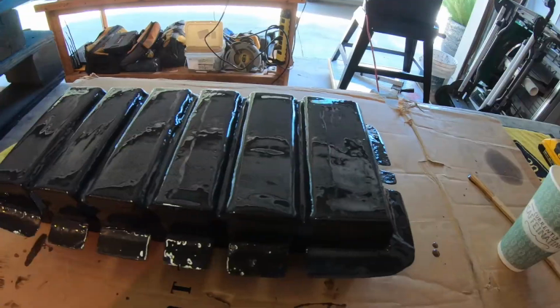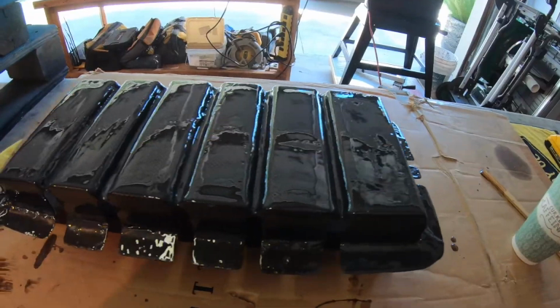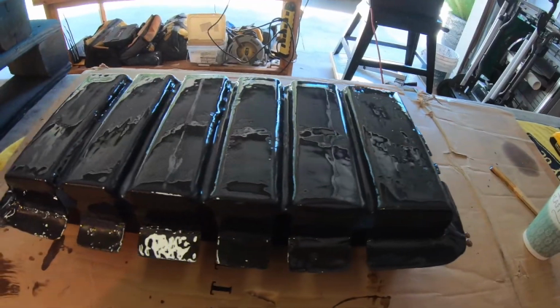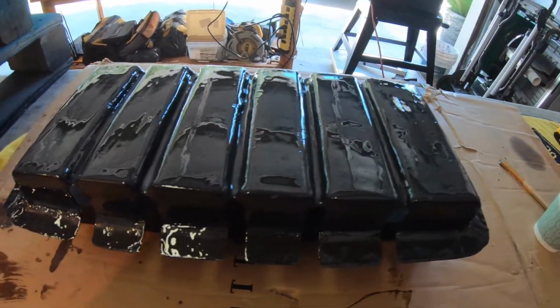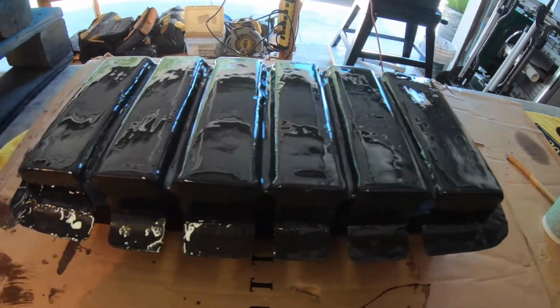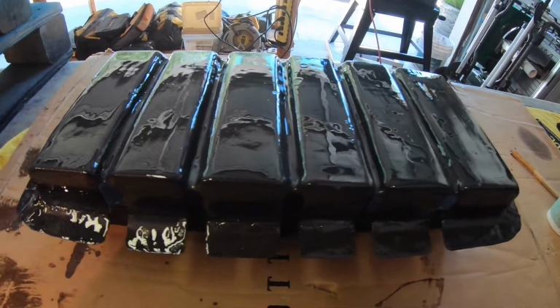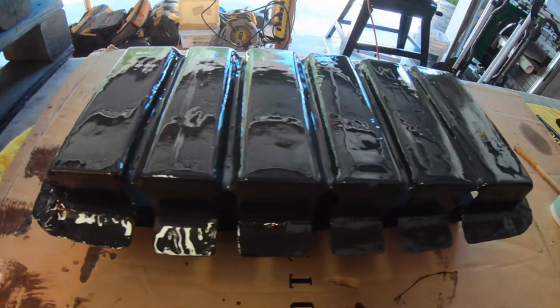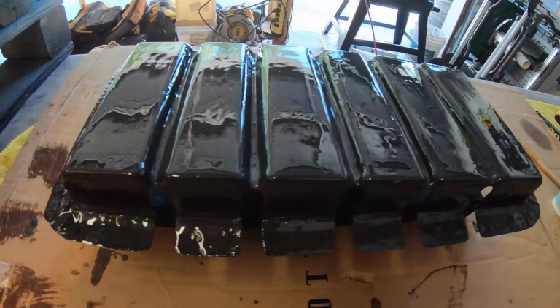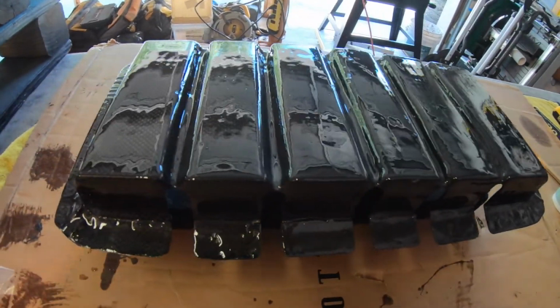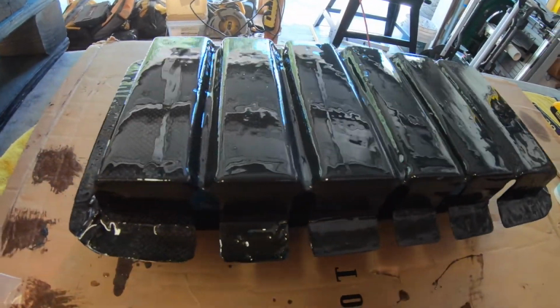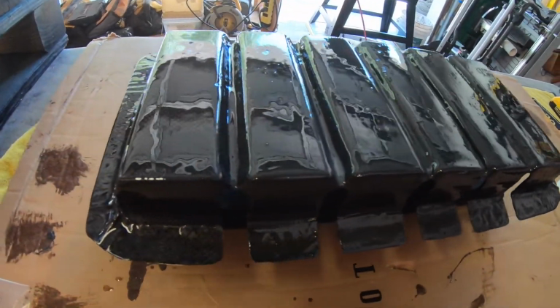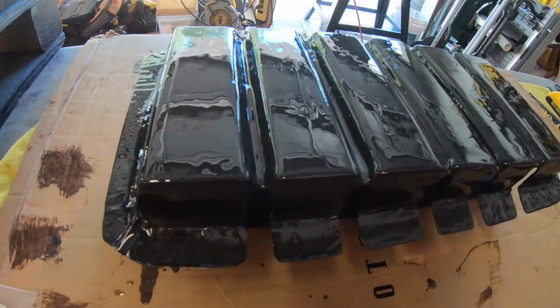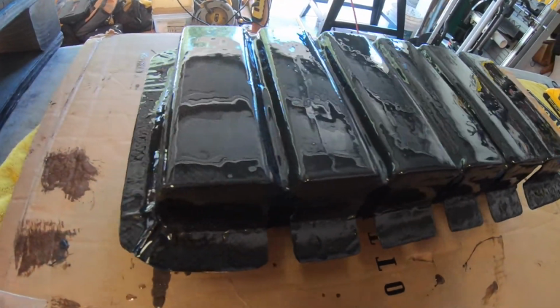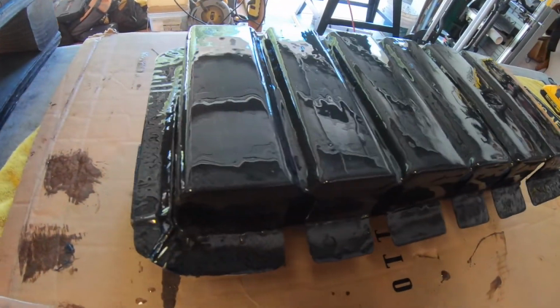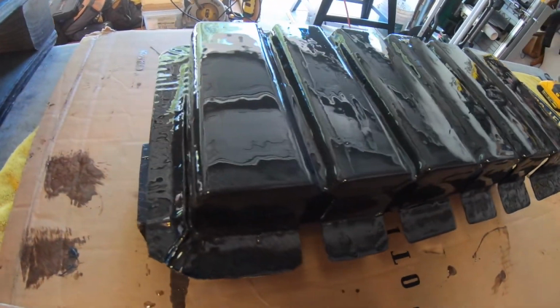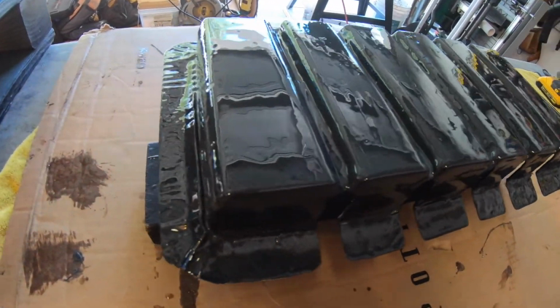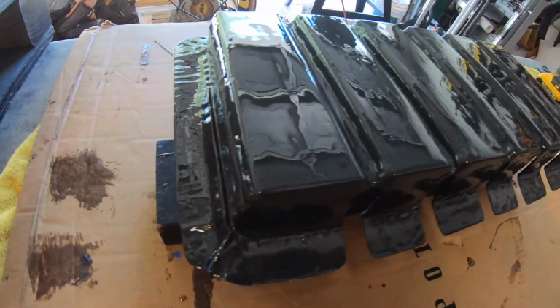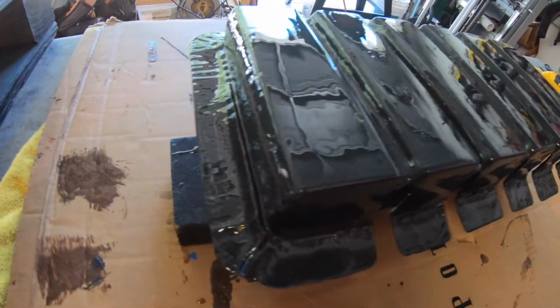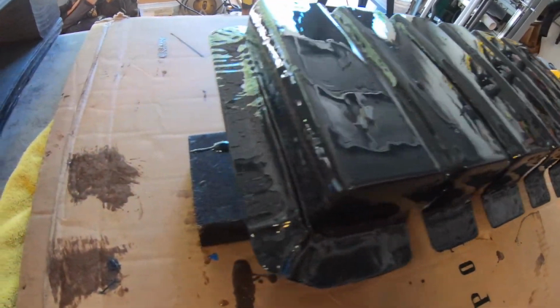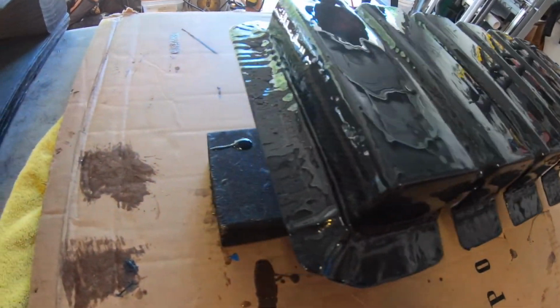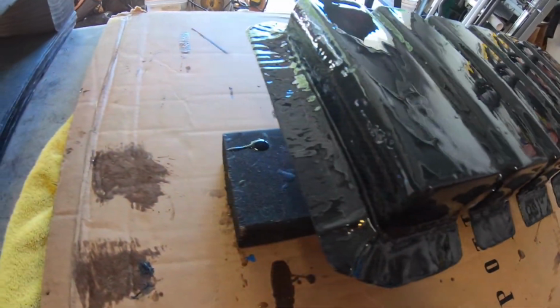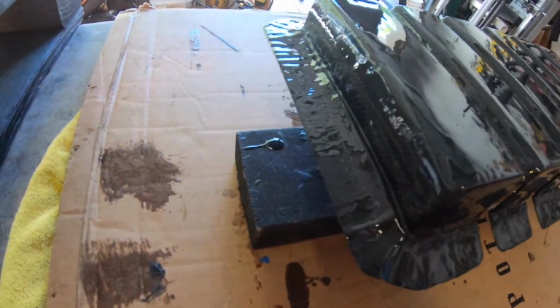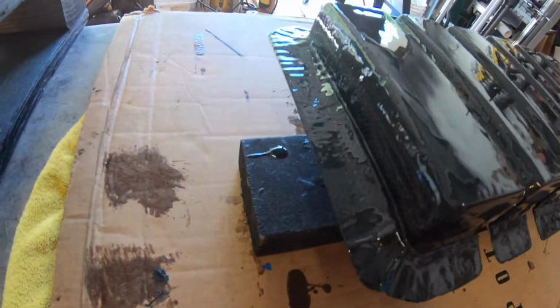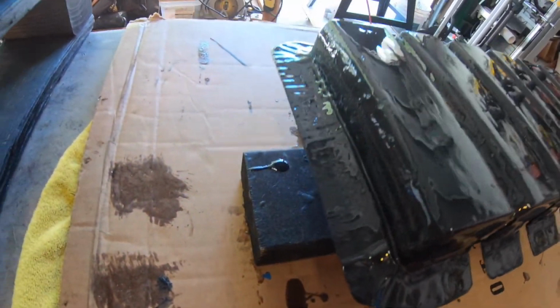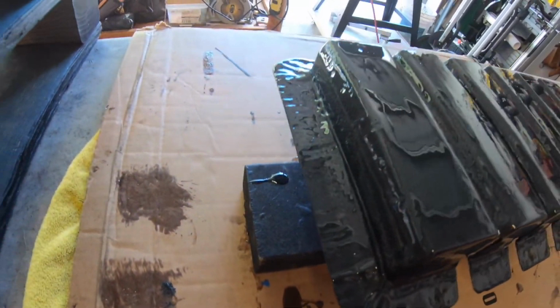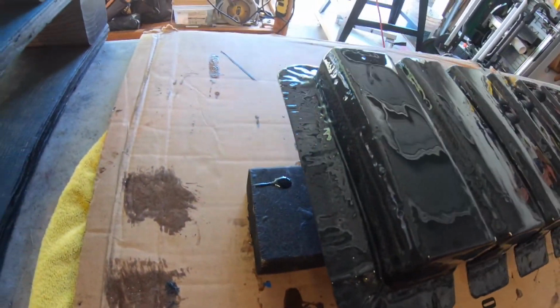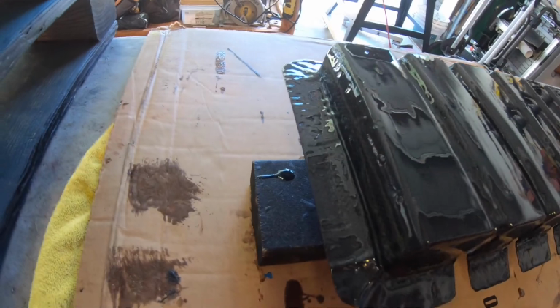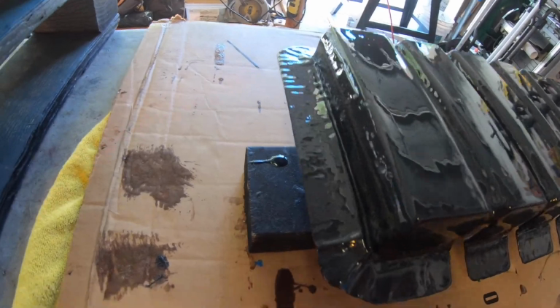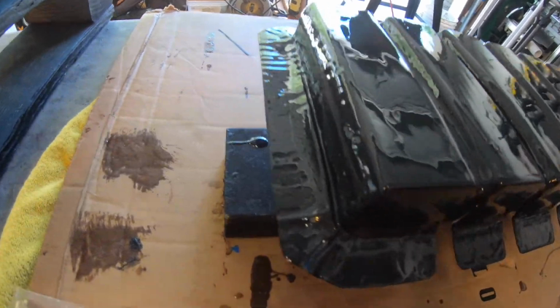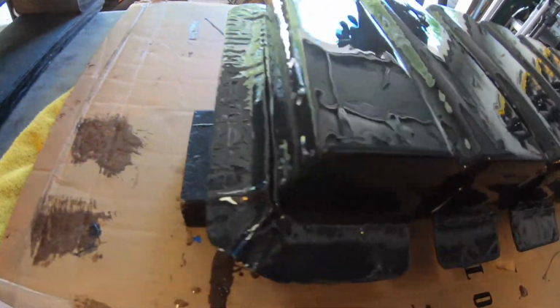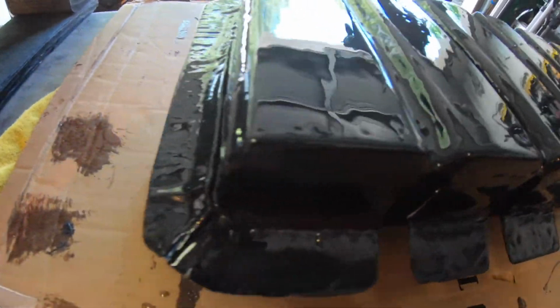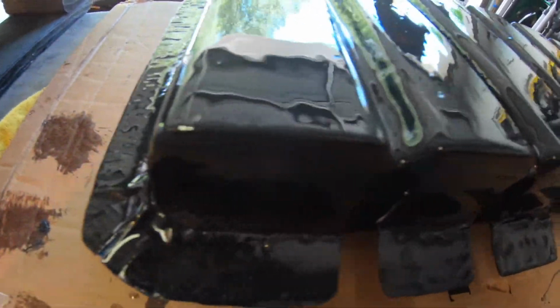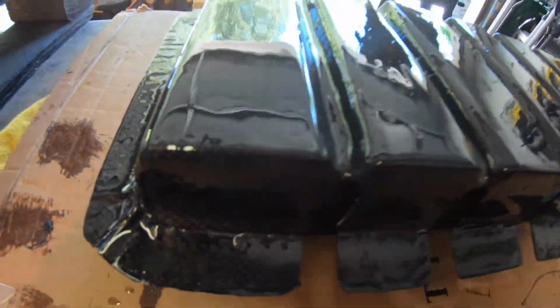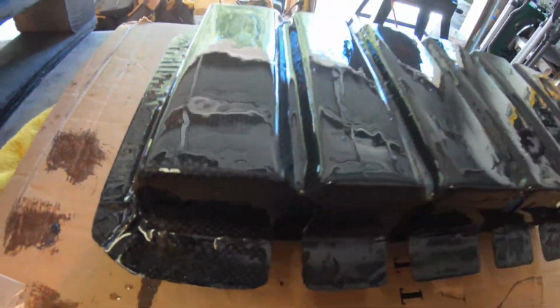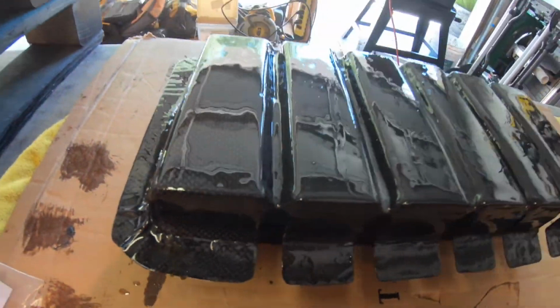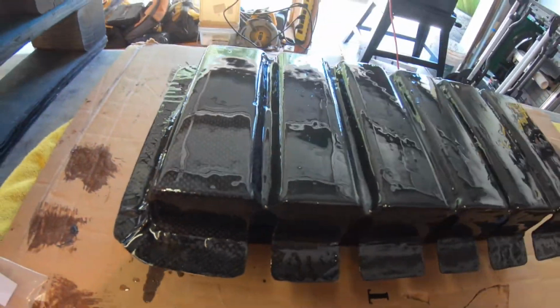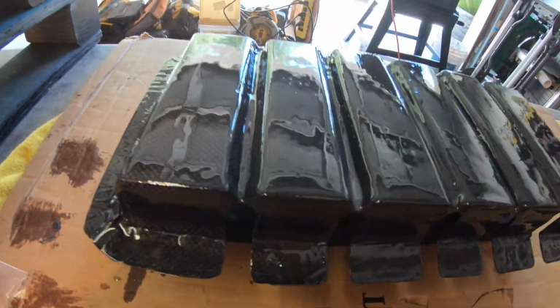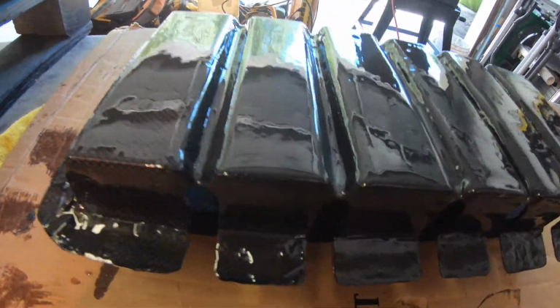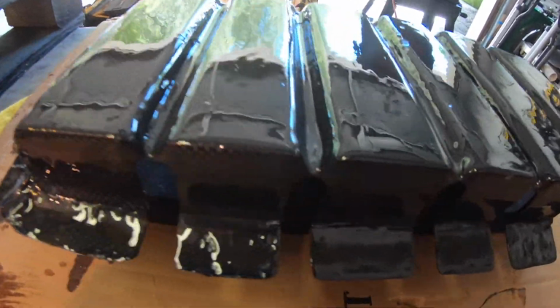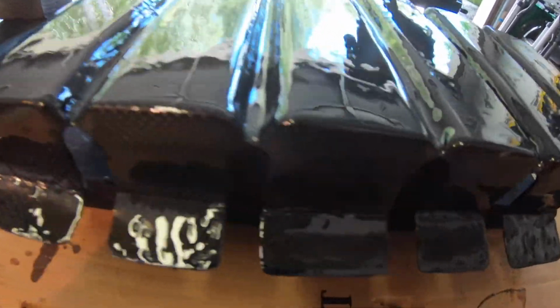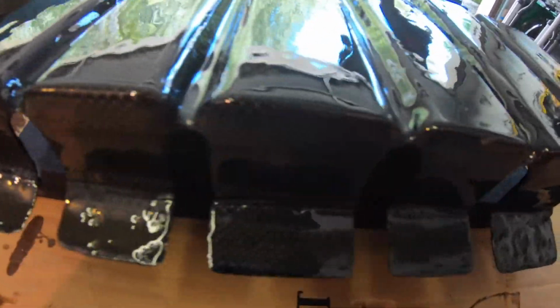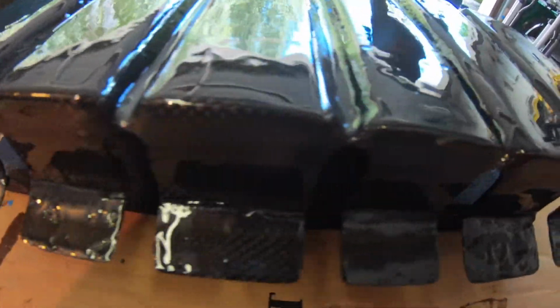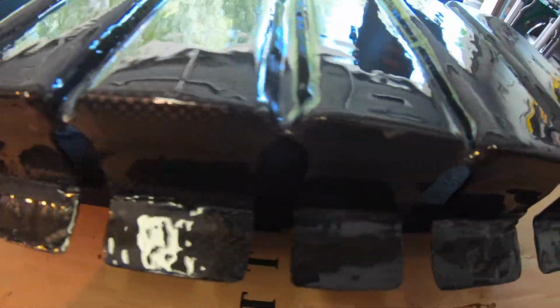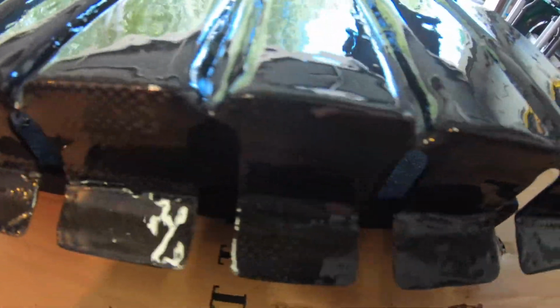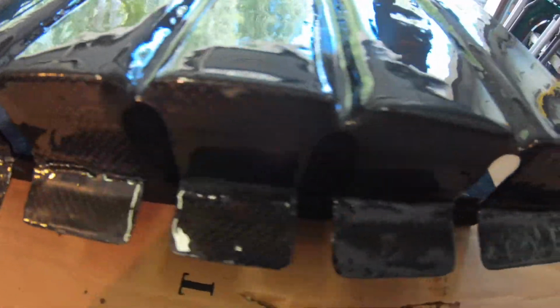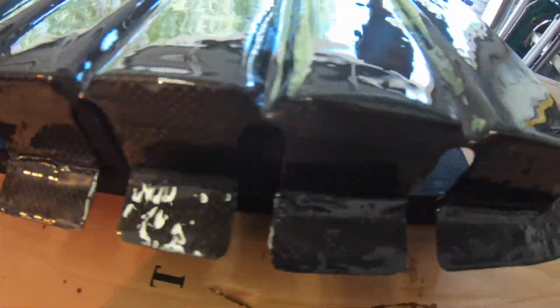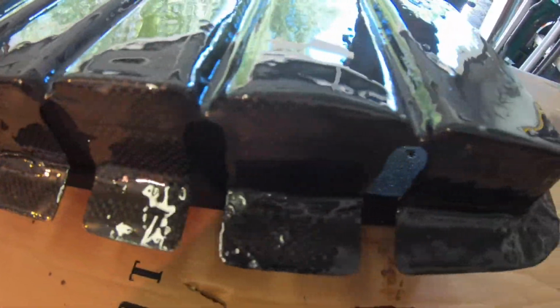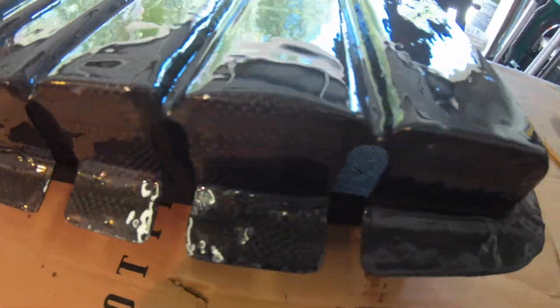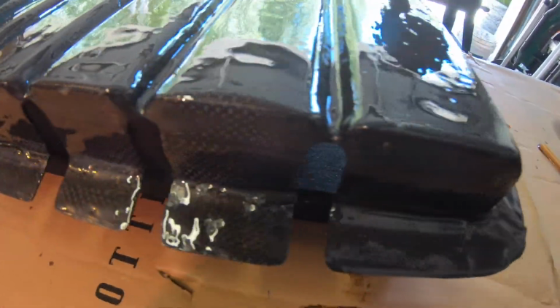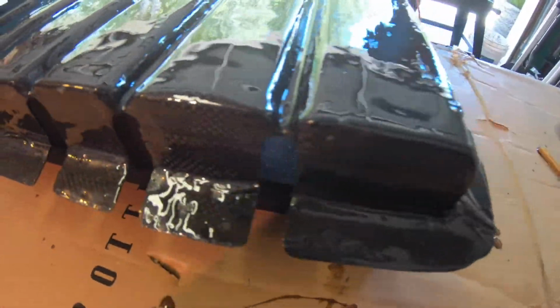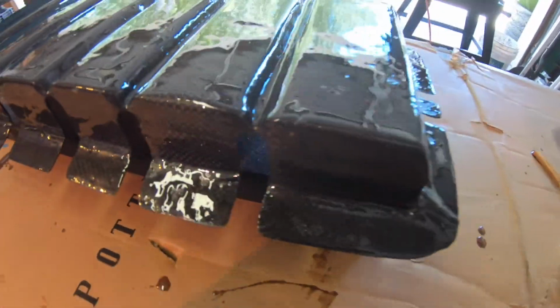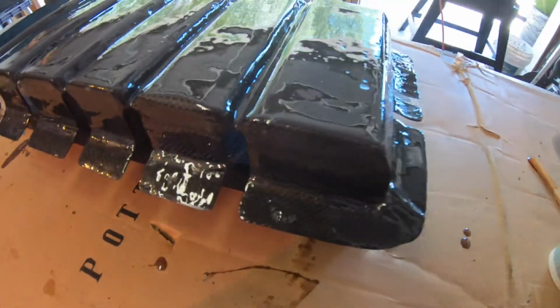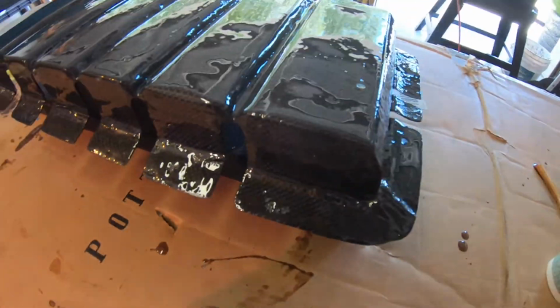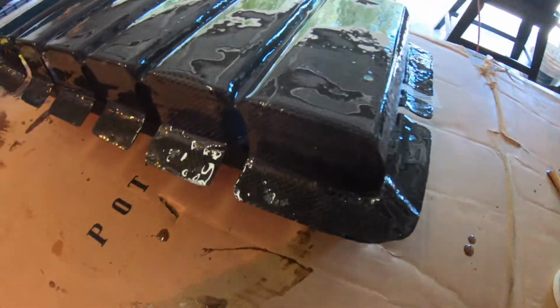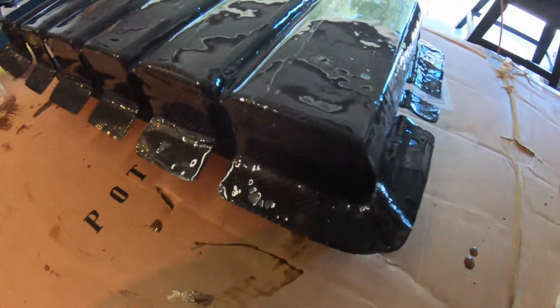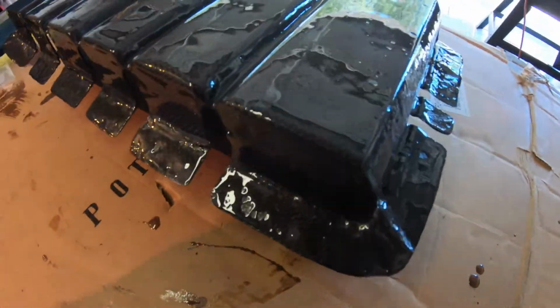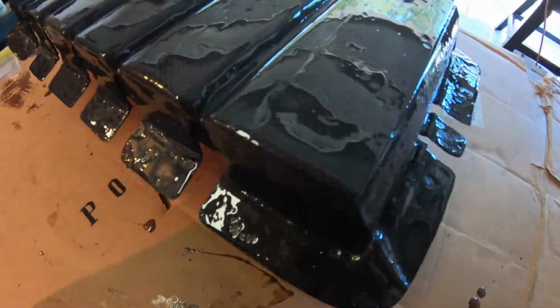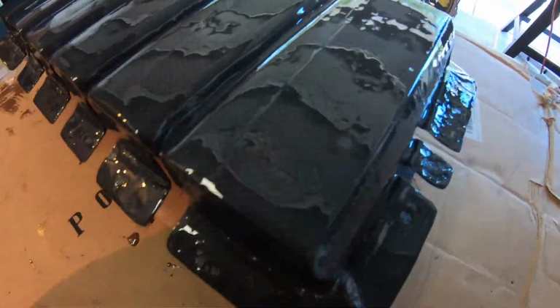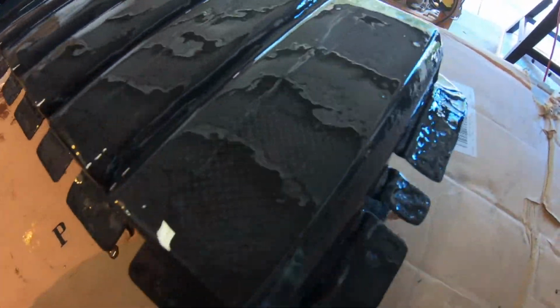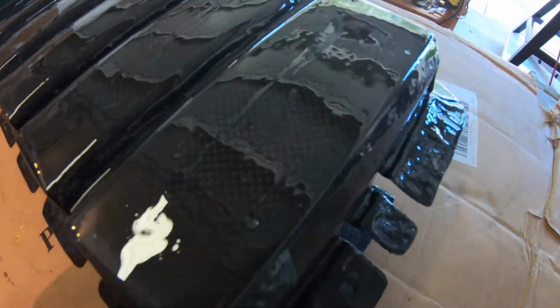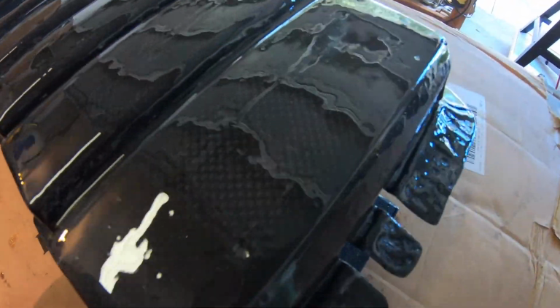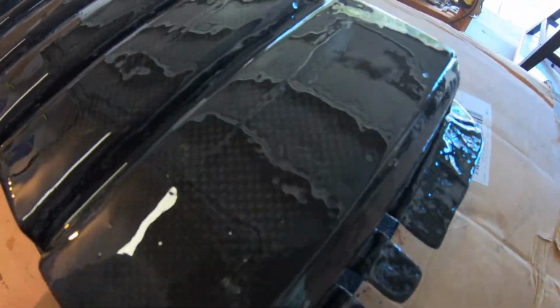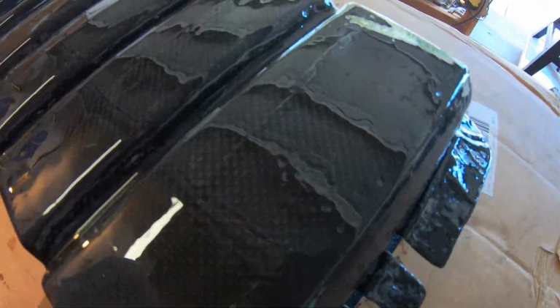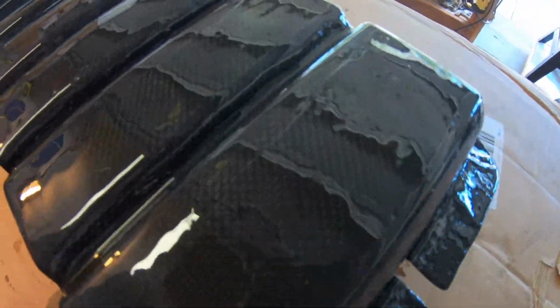I'm going to keep on working on this coat to get it nice and even, but you can start seeing the carbon fiber through it.